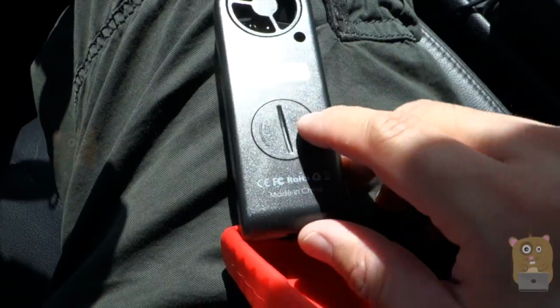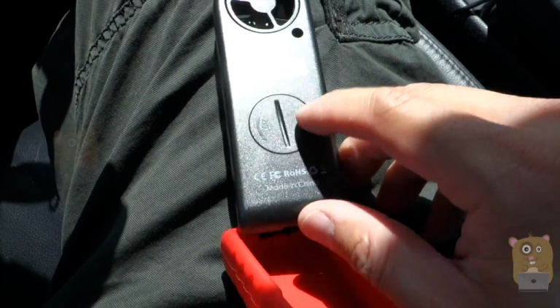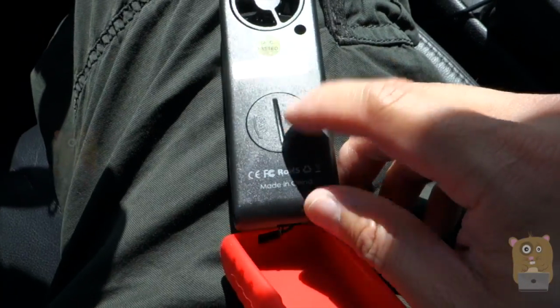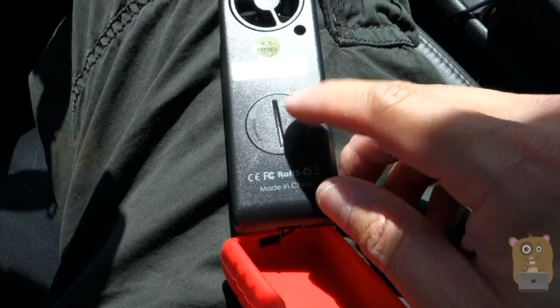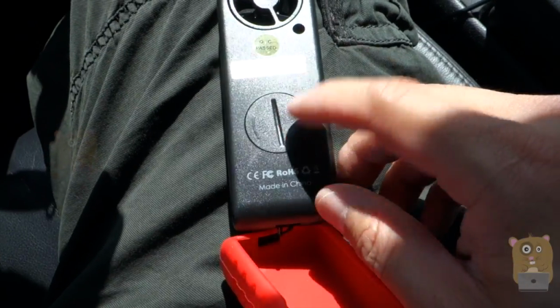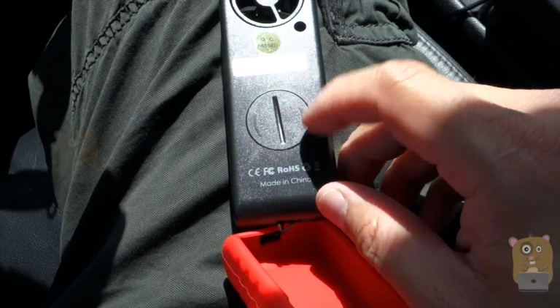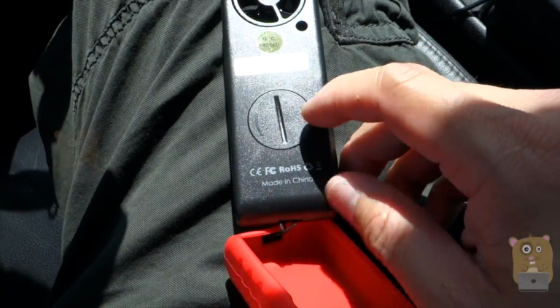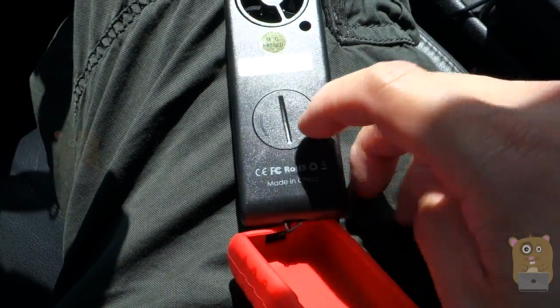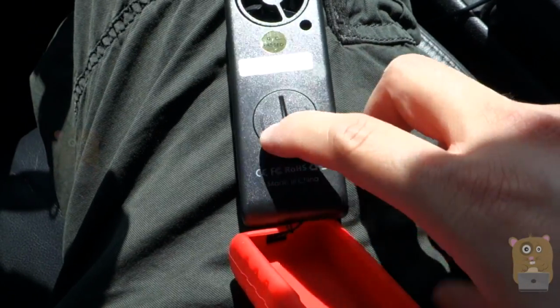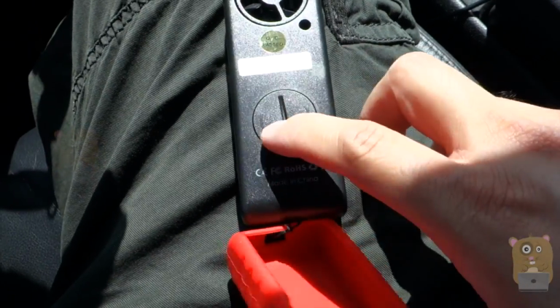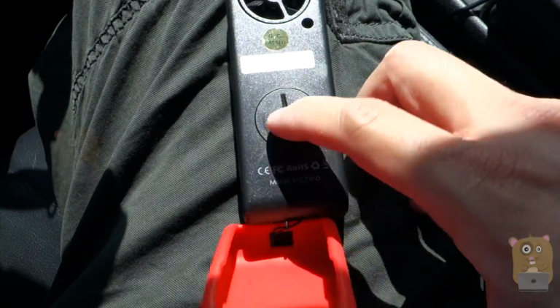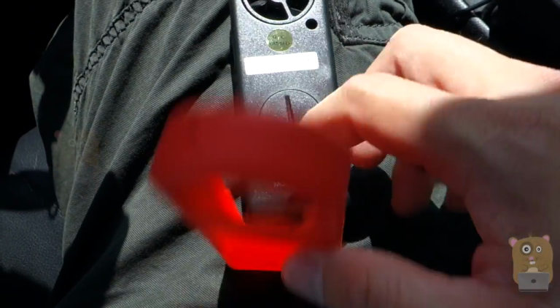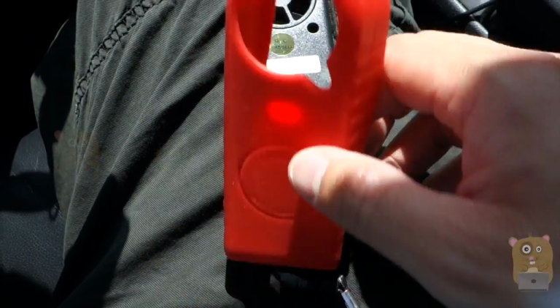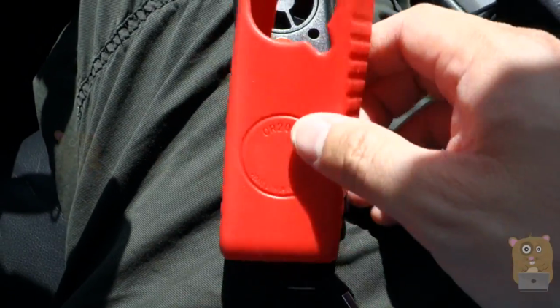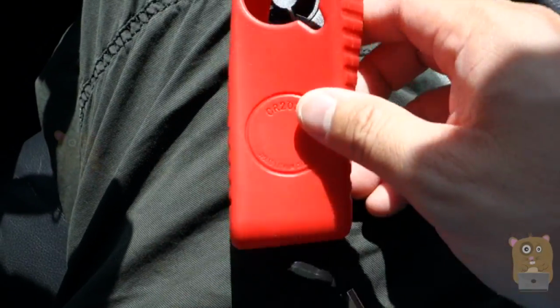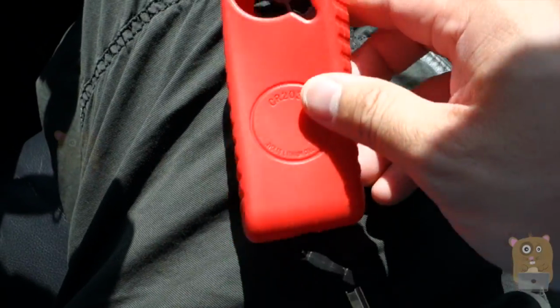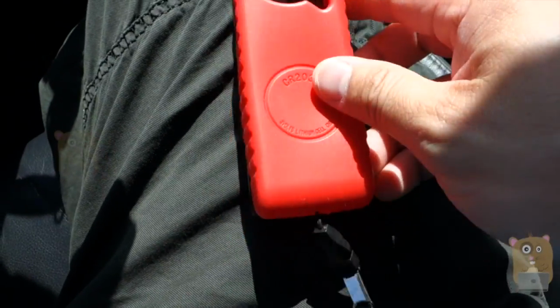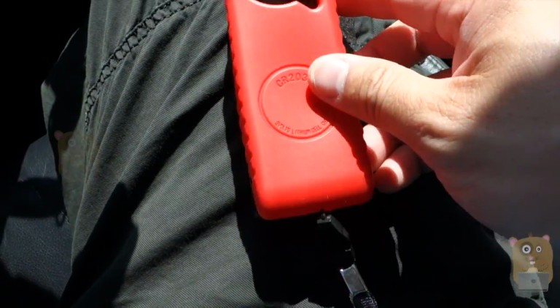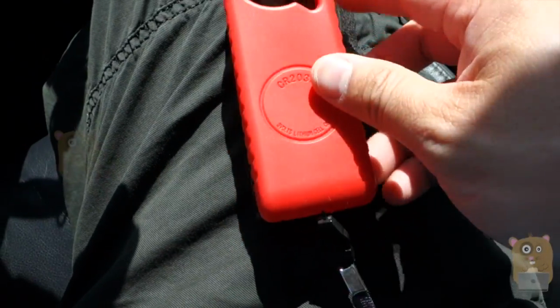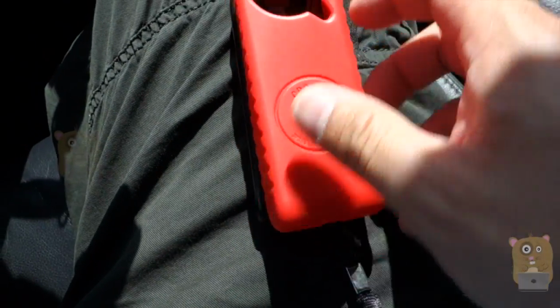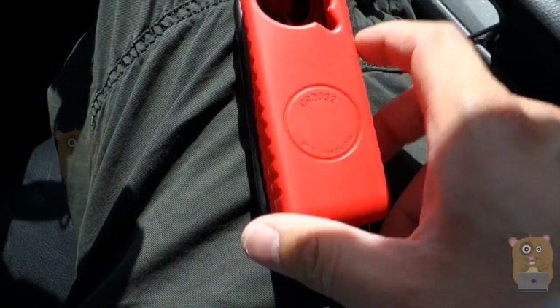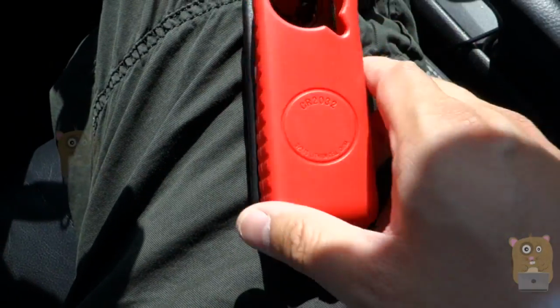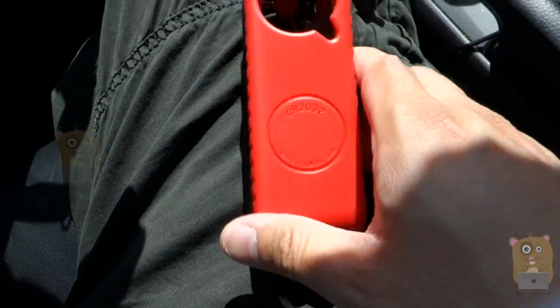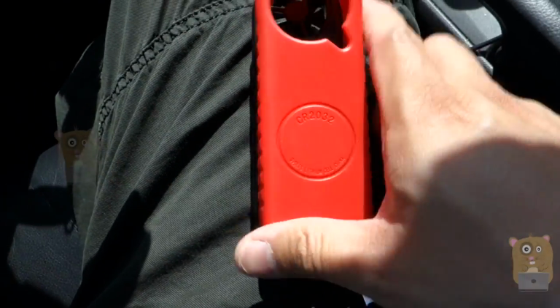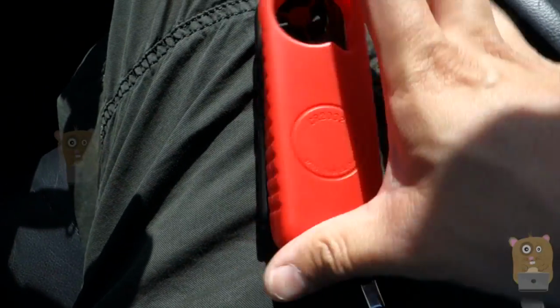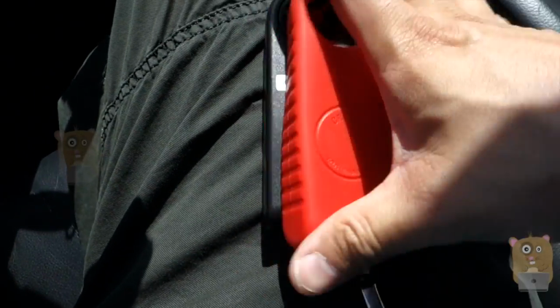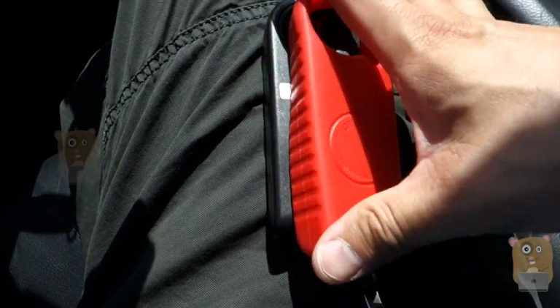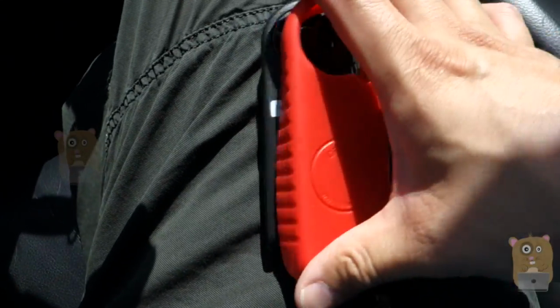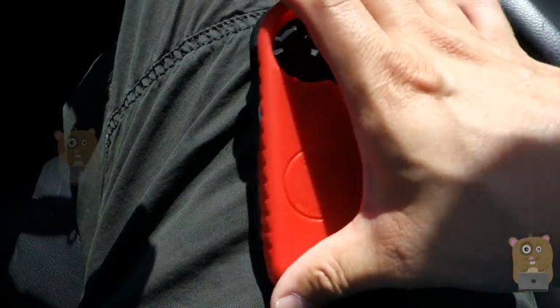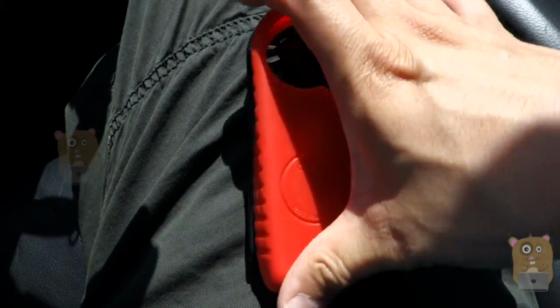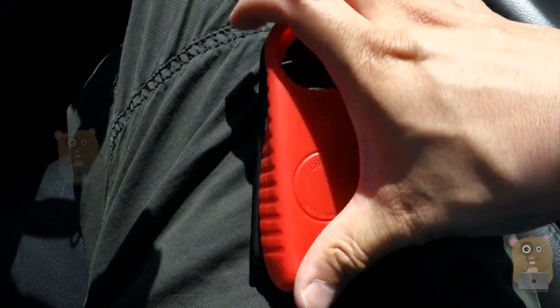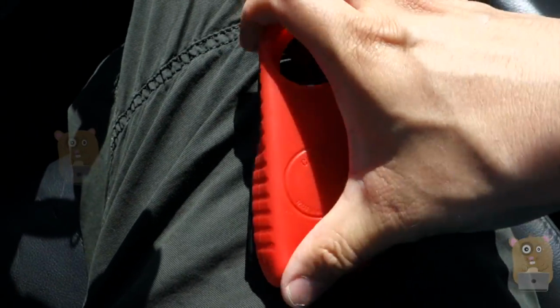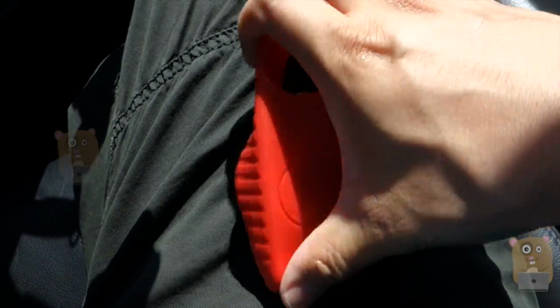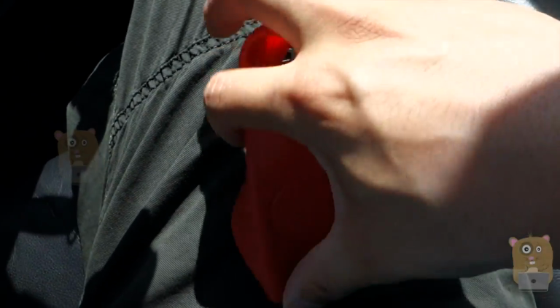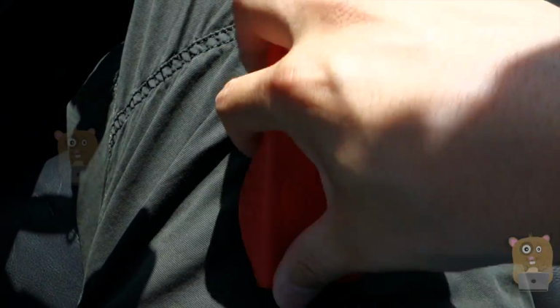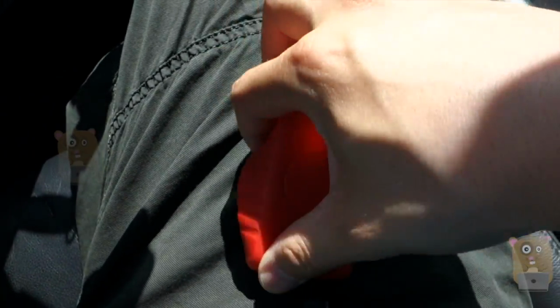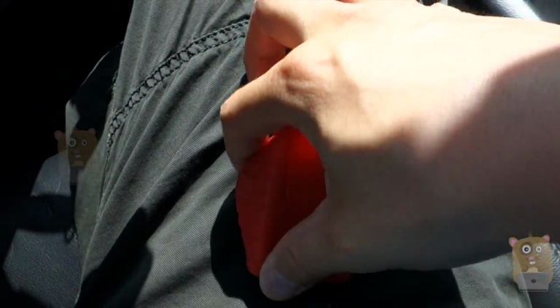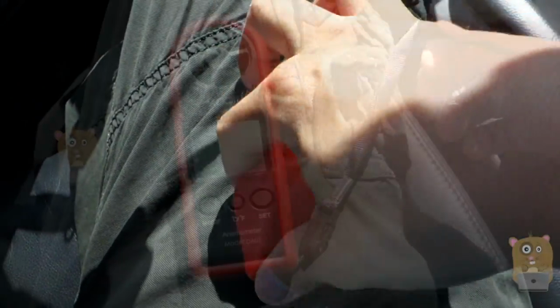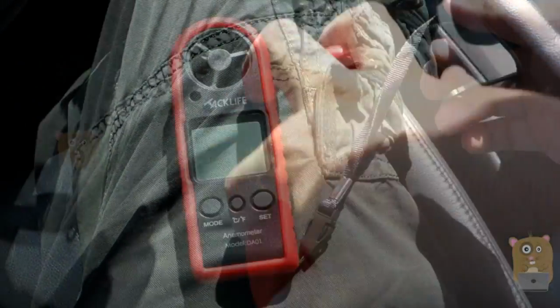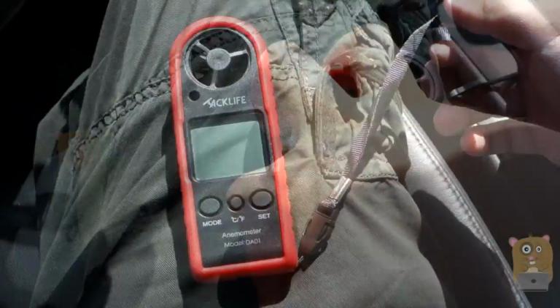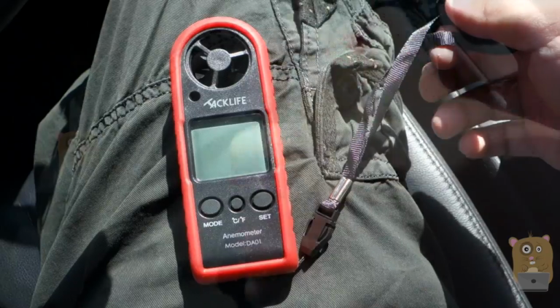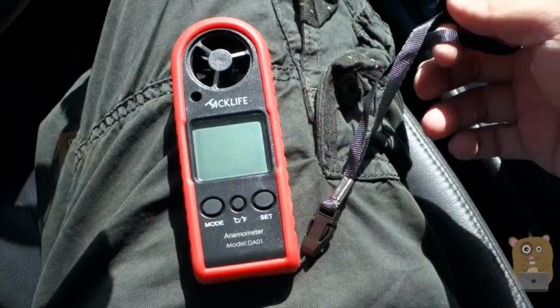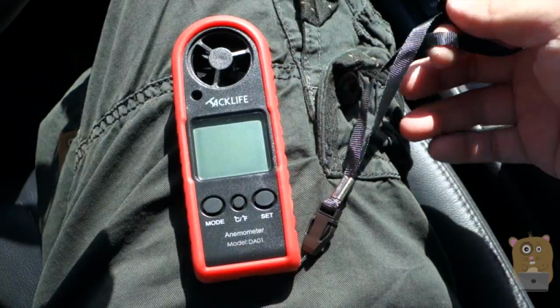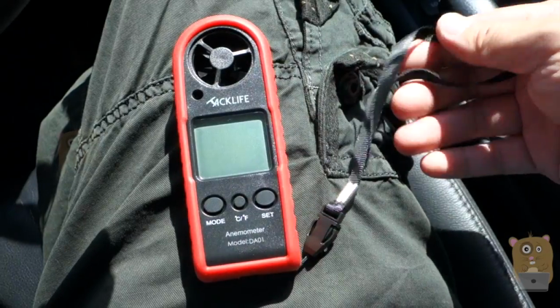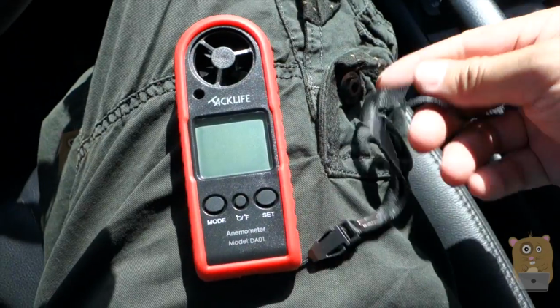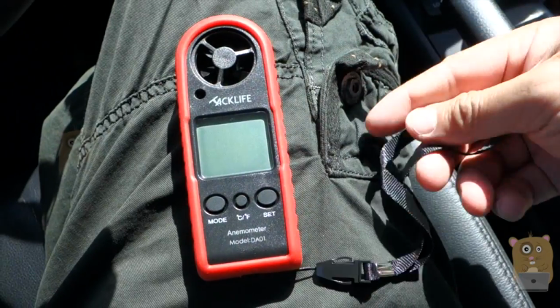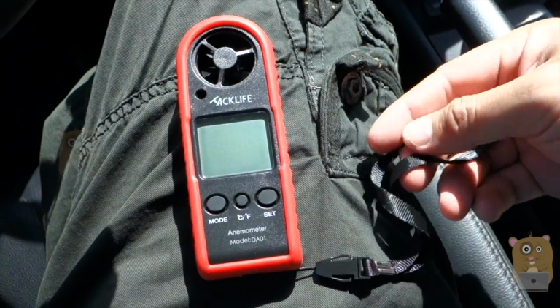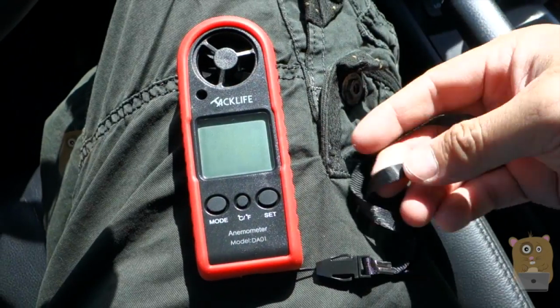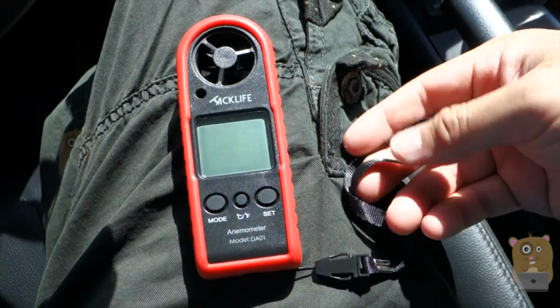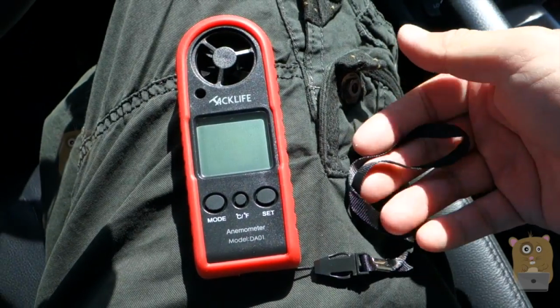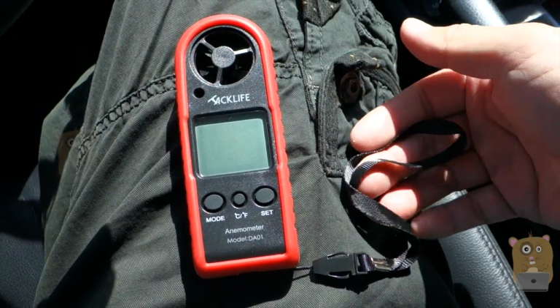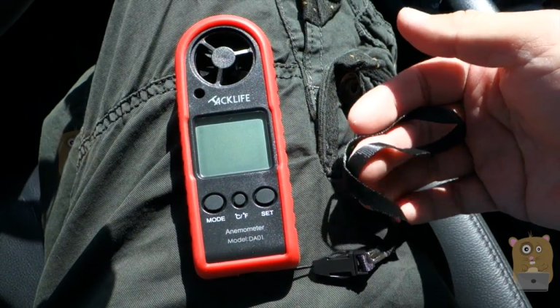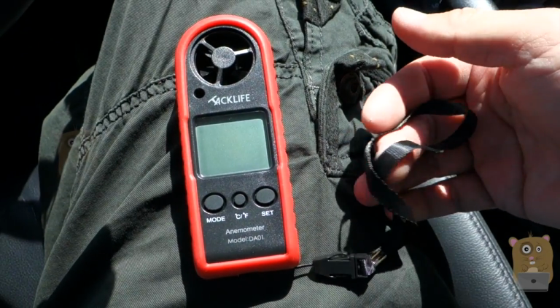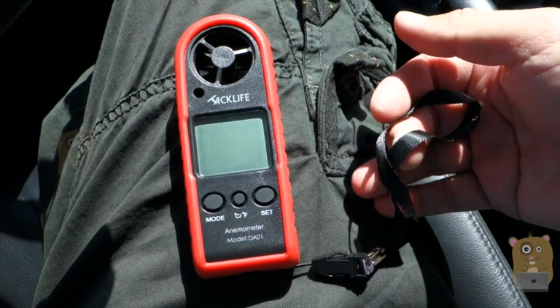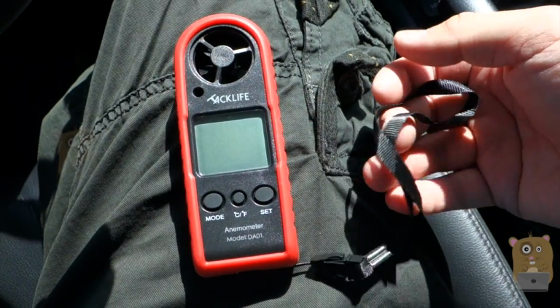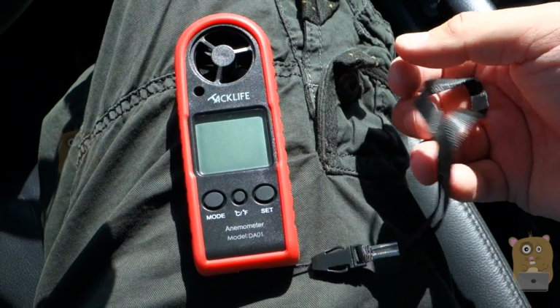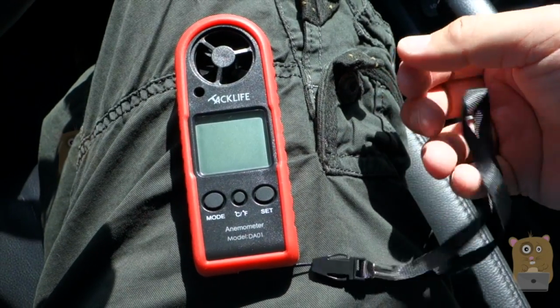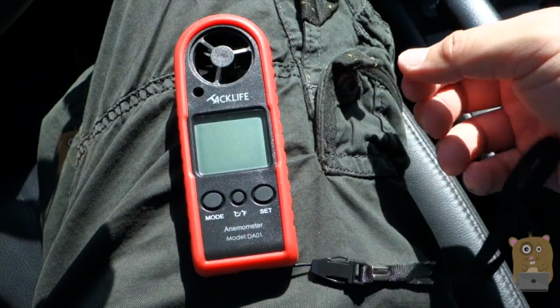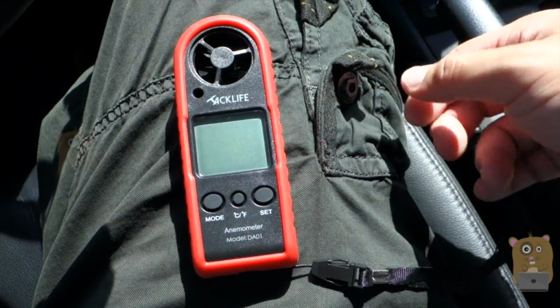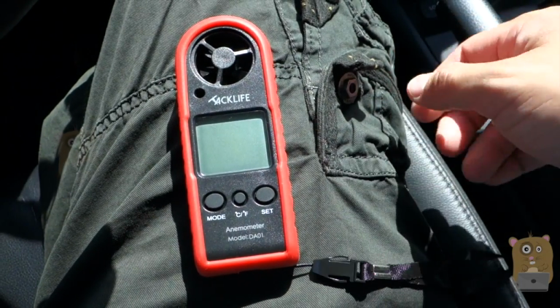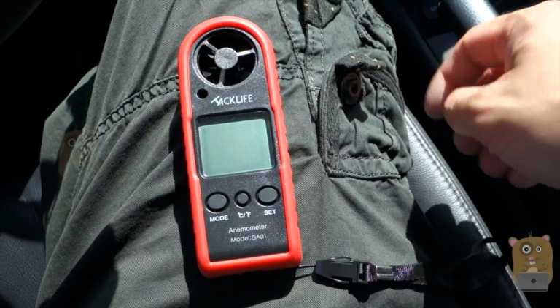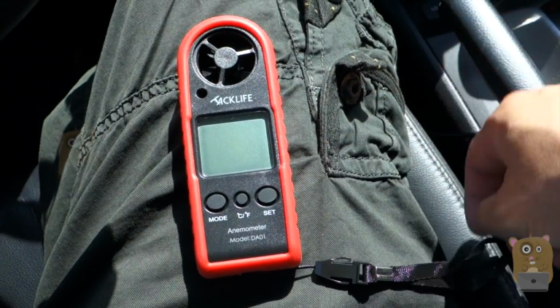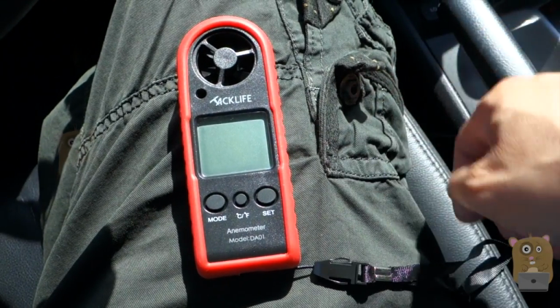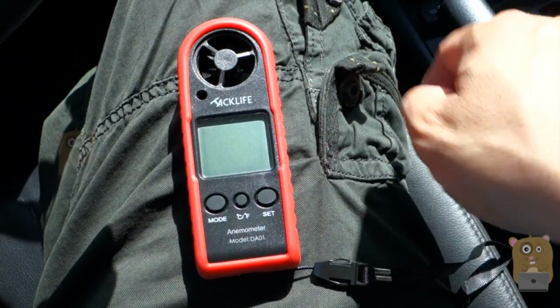Here's the battery compartment — it's powered by the CR2032 battery. It also came with a wrist strap, but I found the wrist strap to be pretty small.